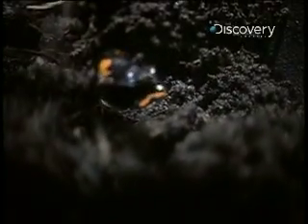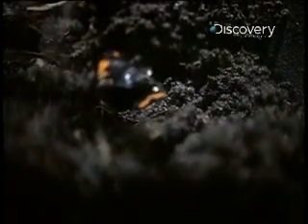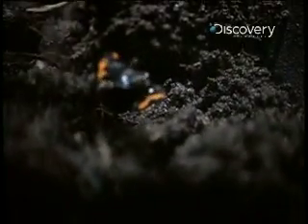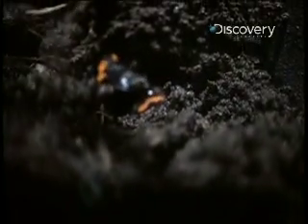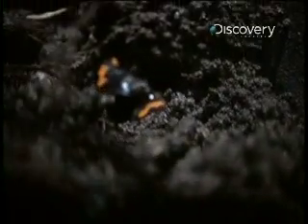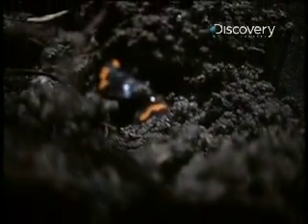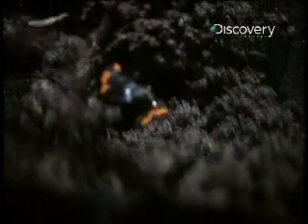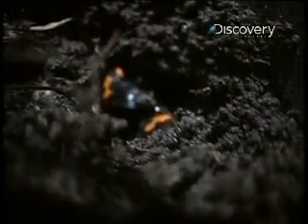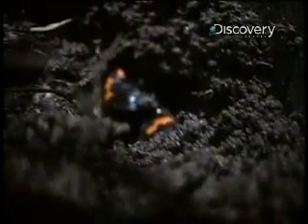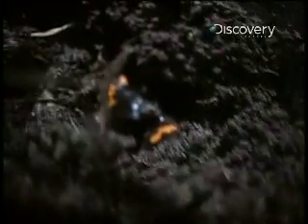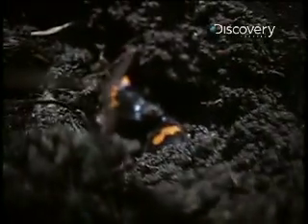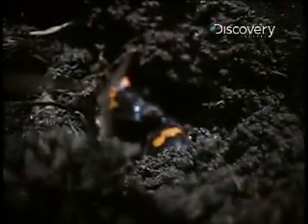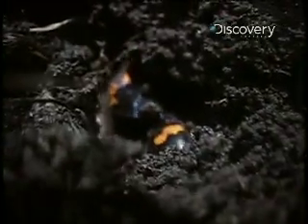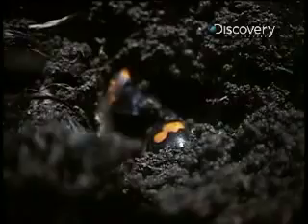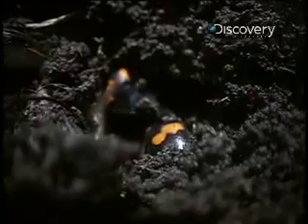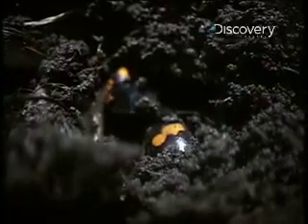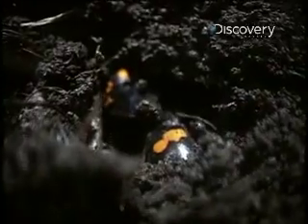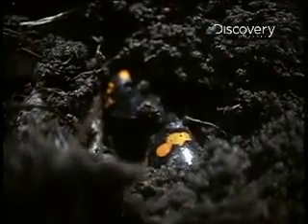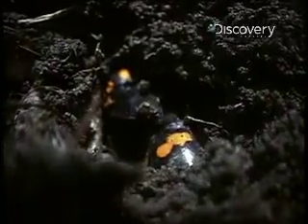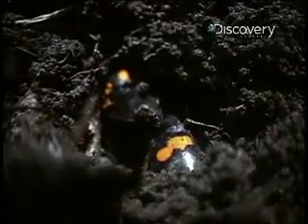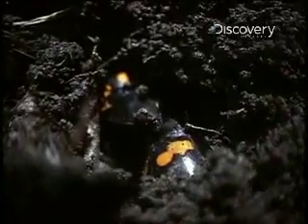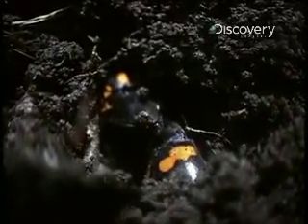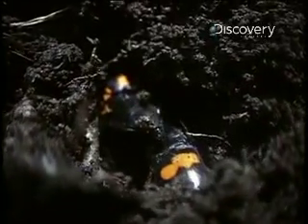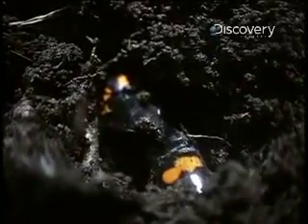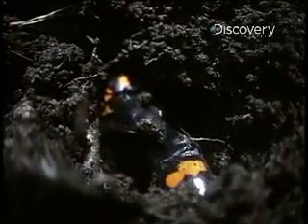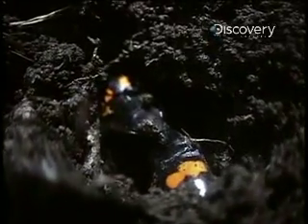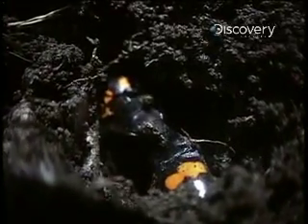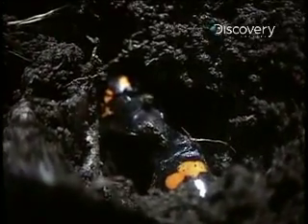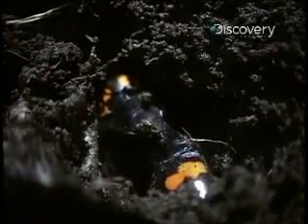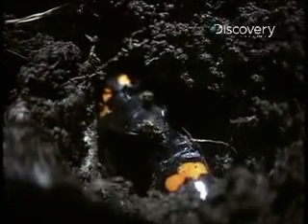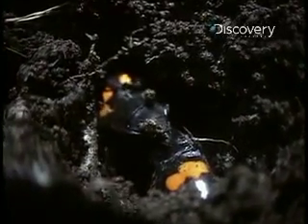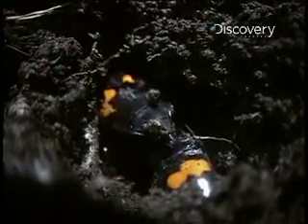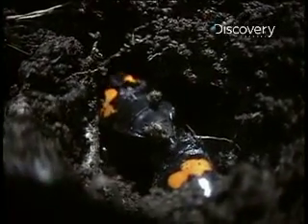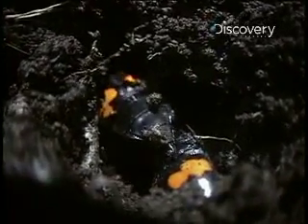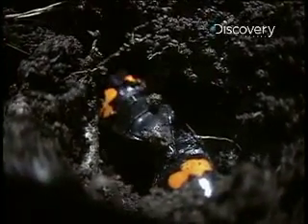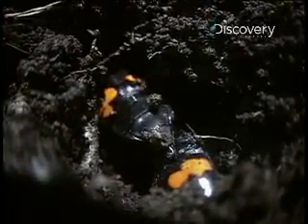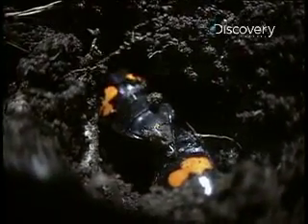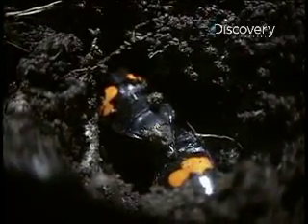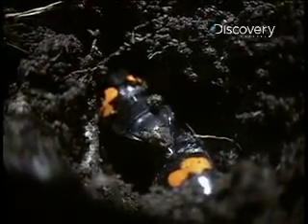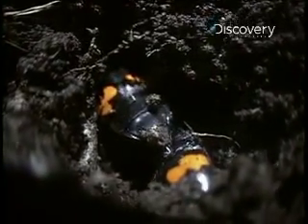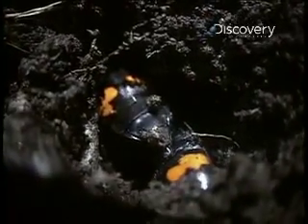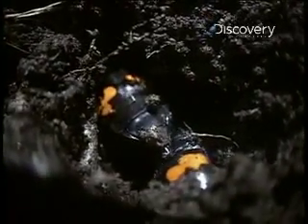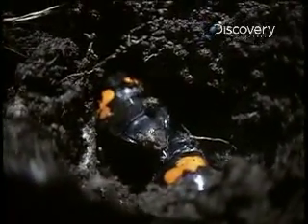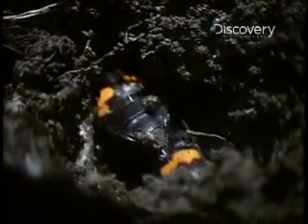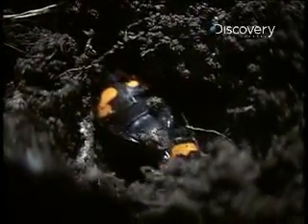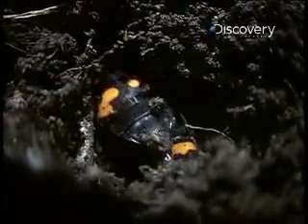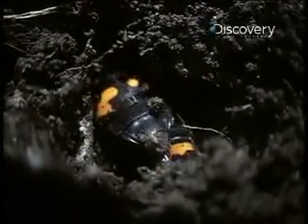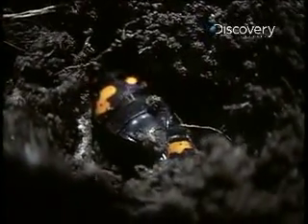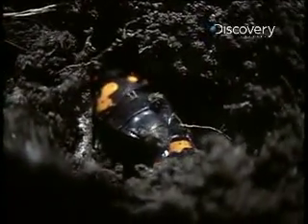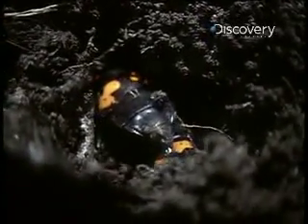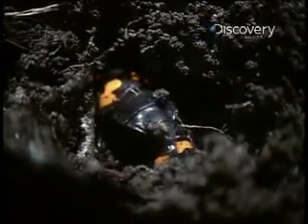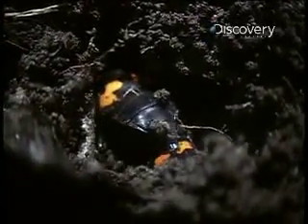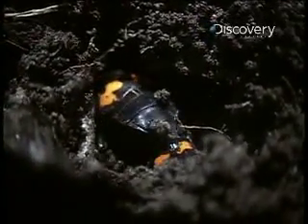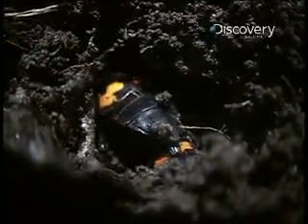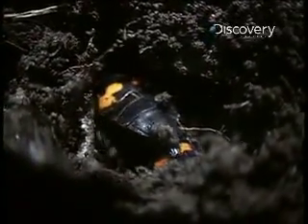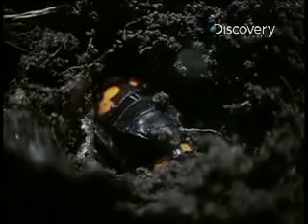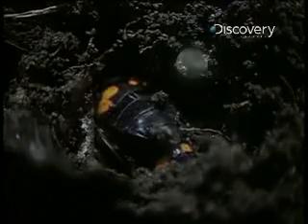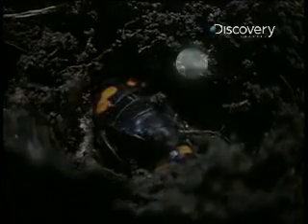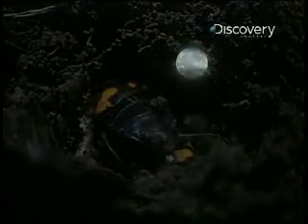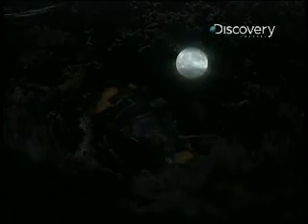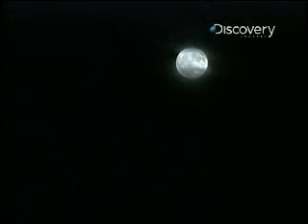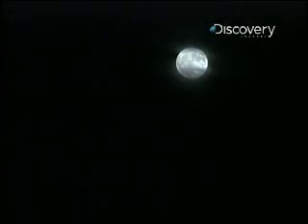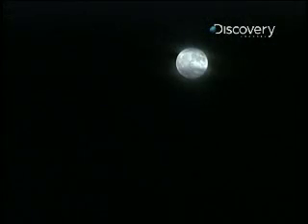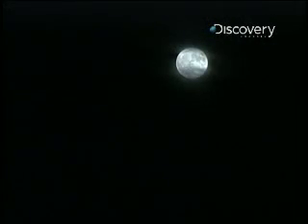For a first date, it is pretty elaborate. But it's worked for the beetles for millions of years.